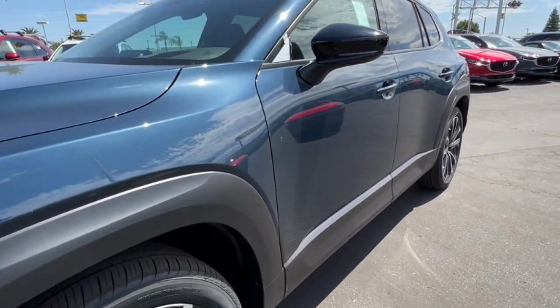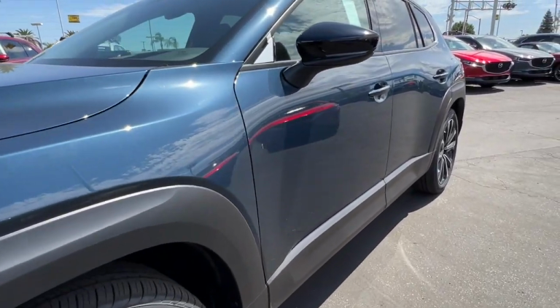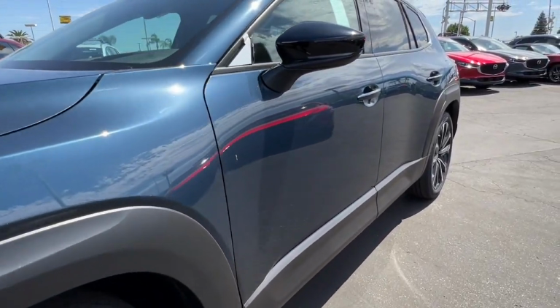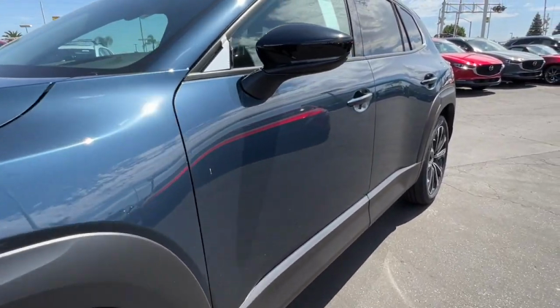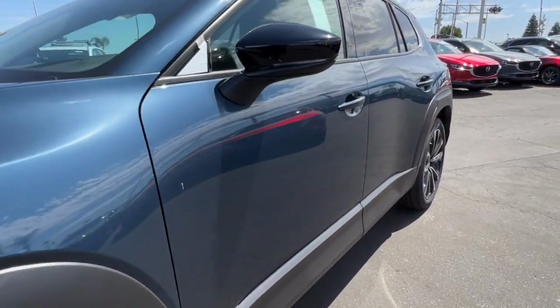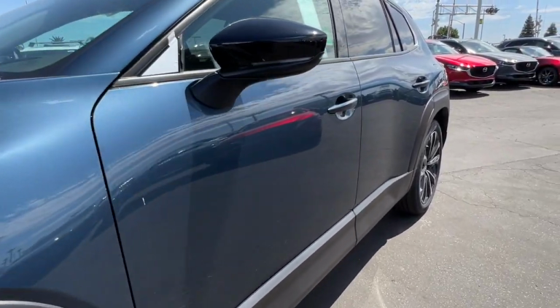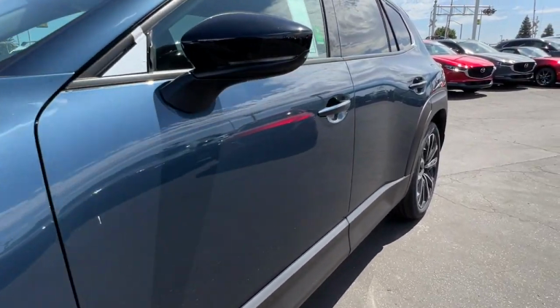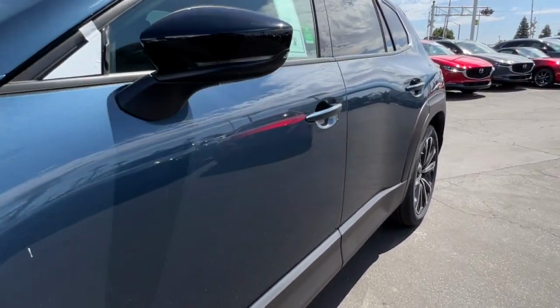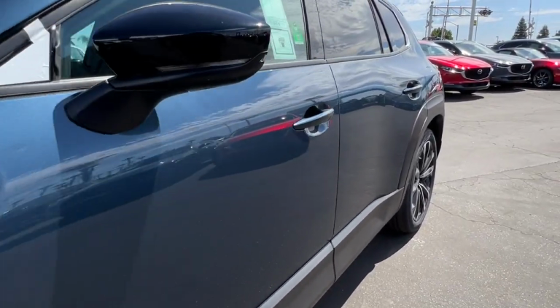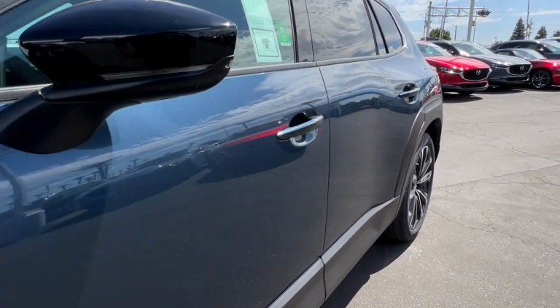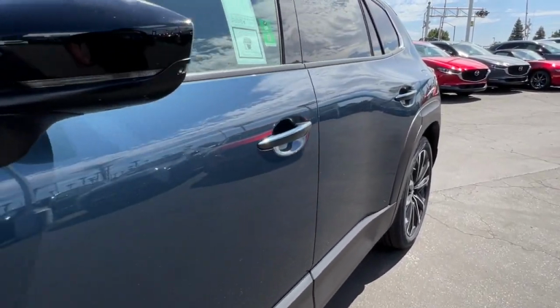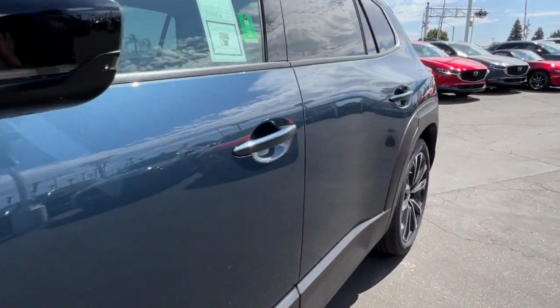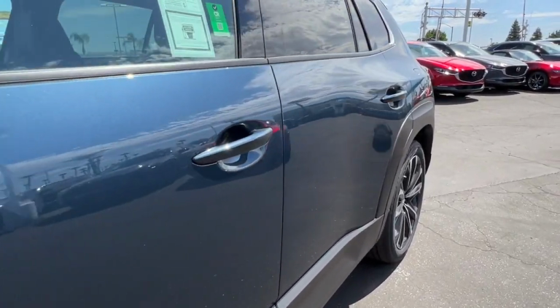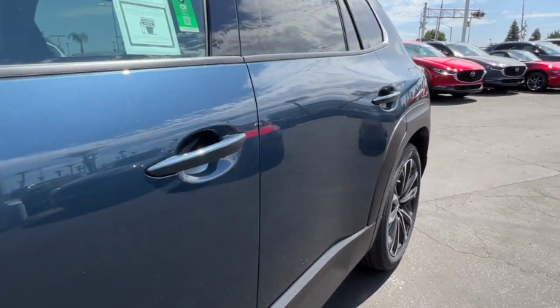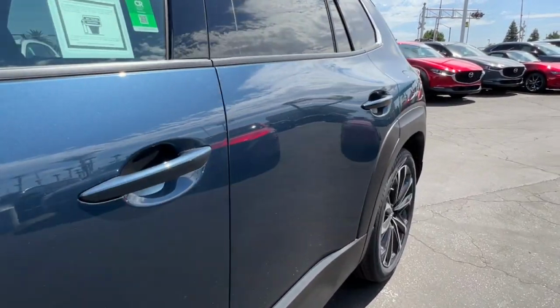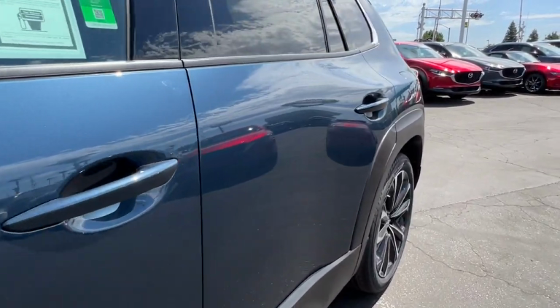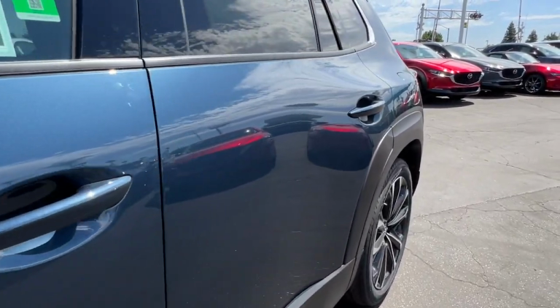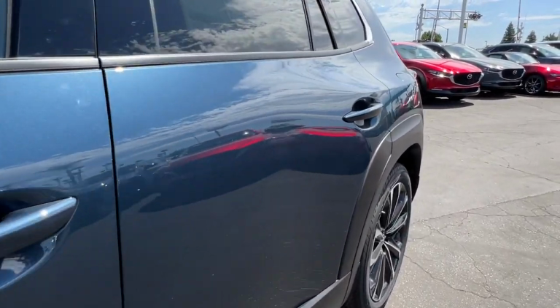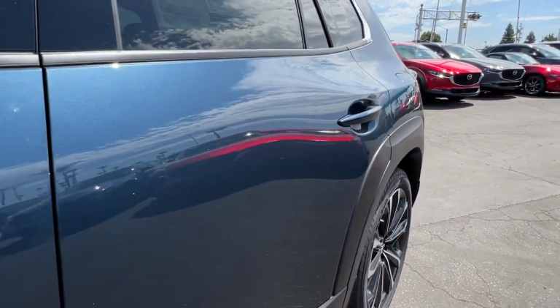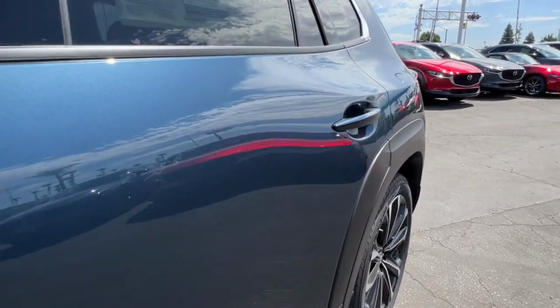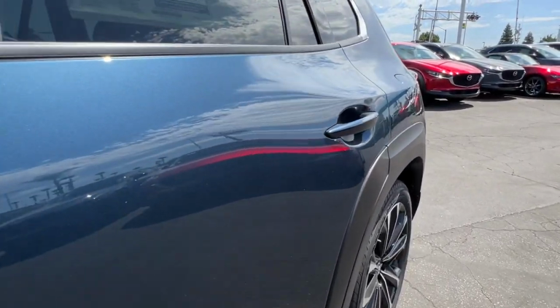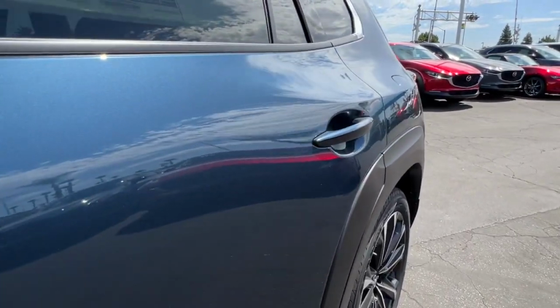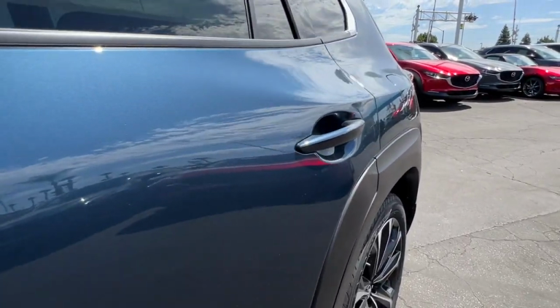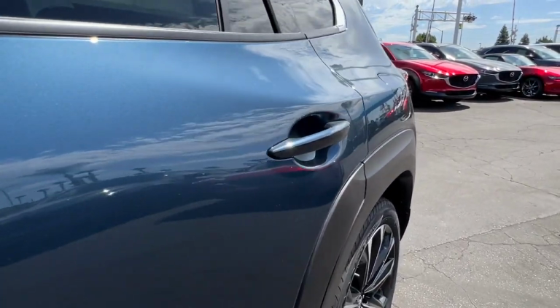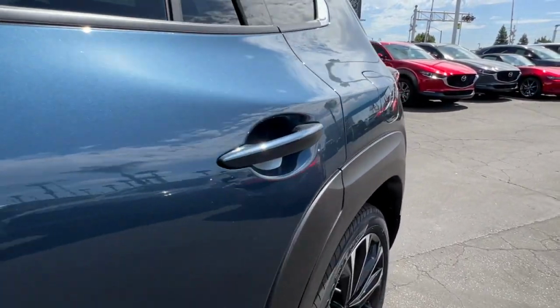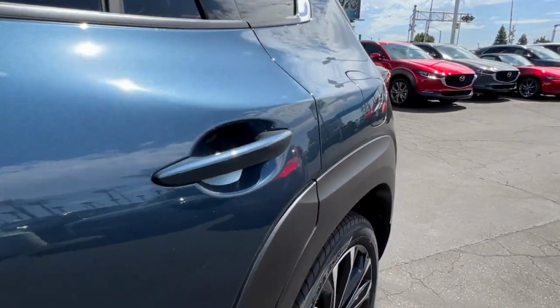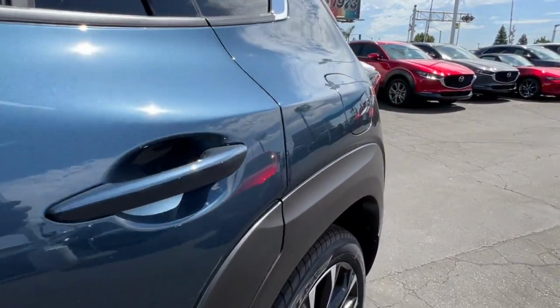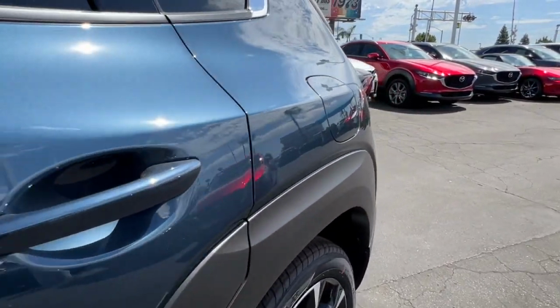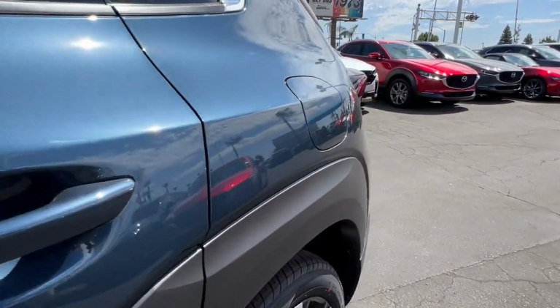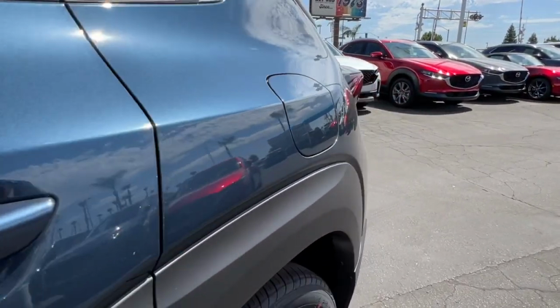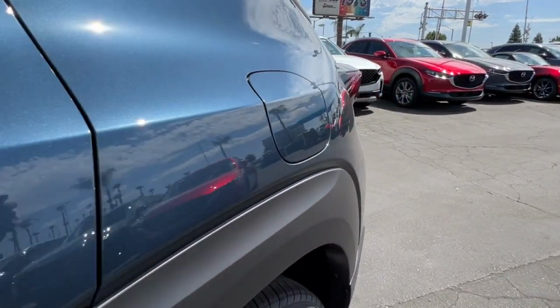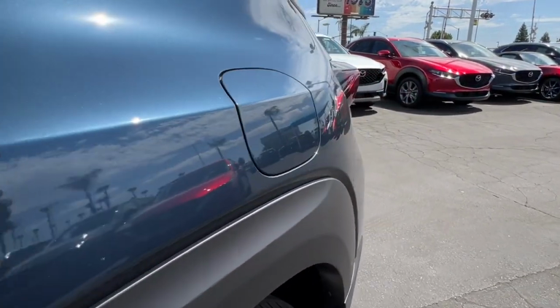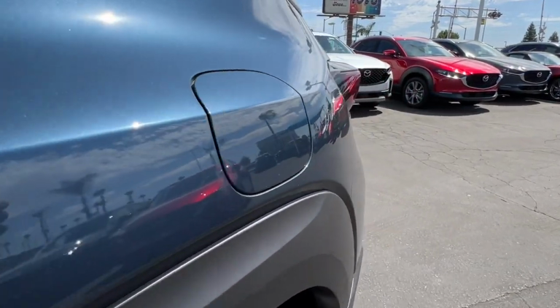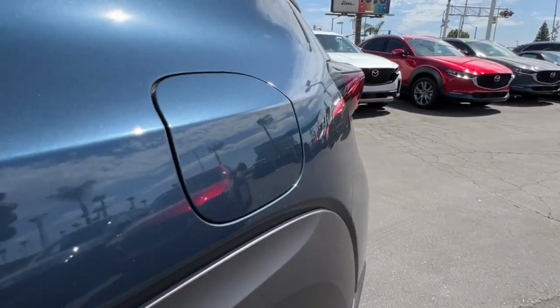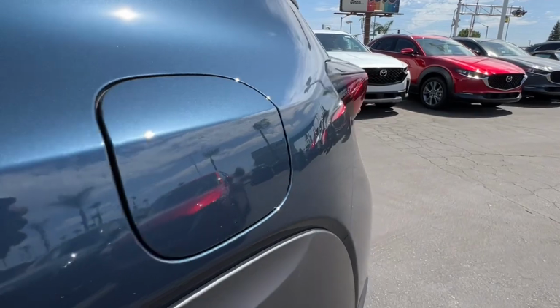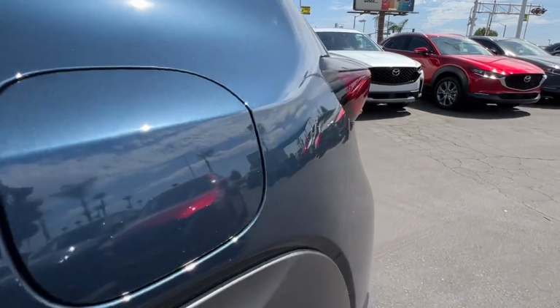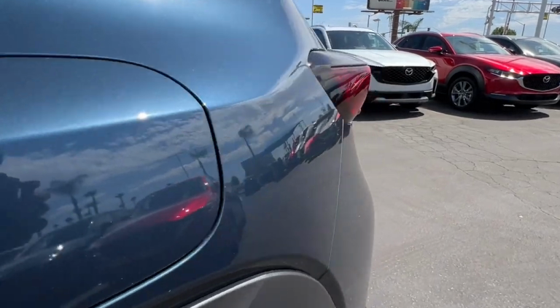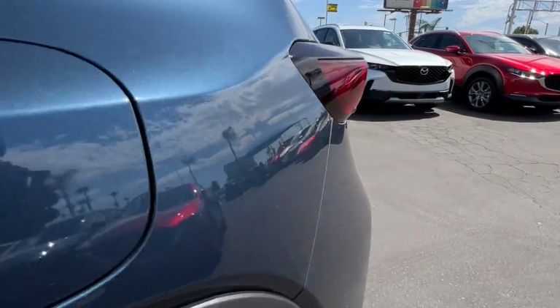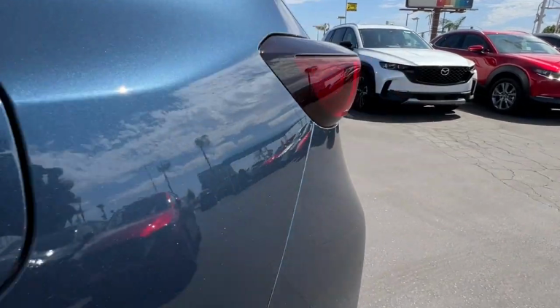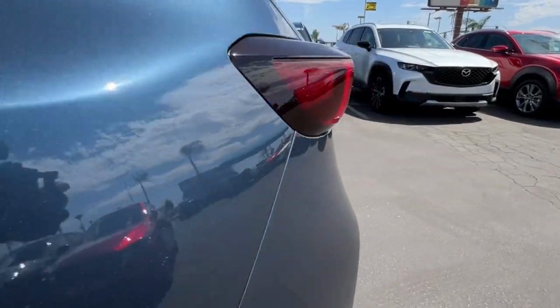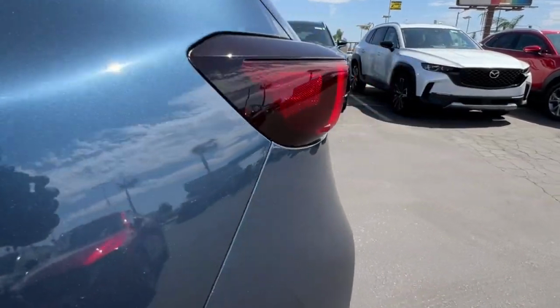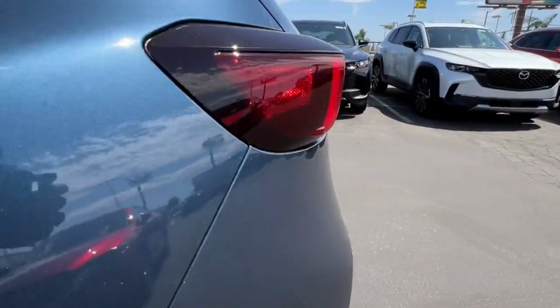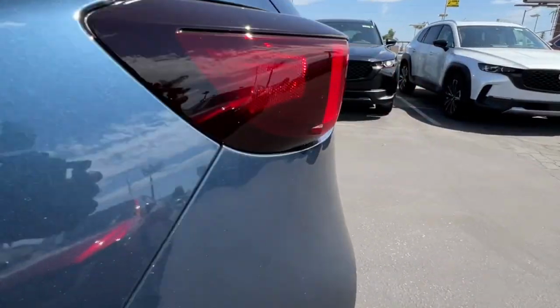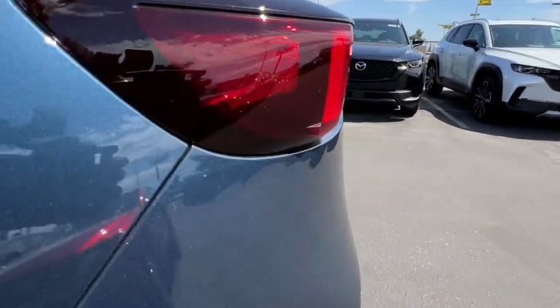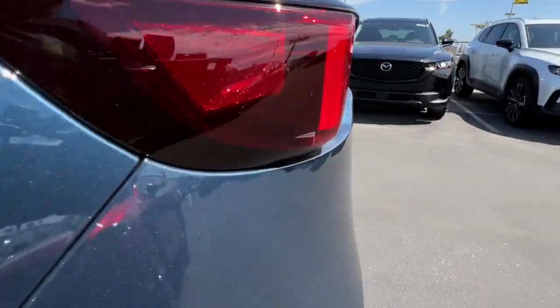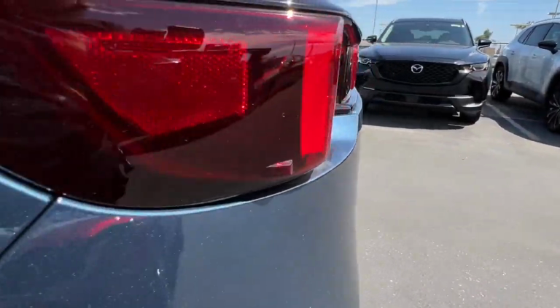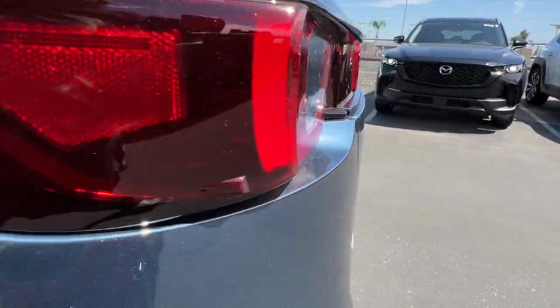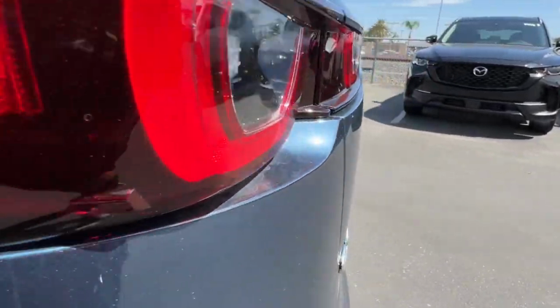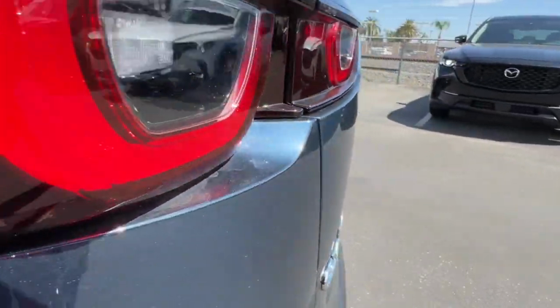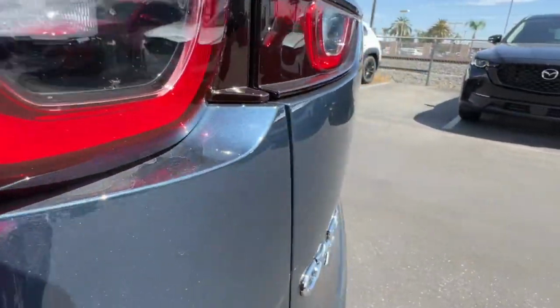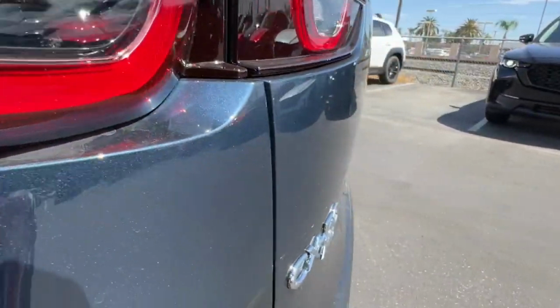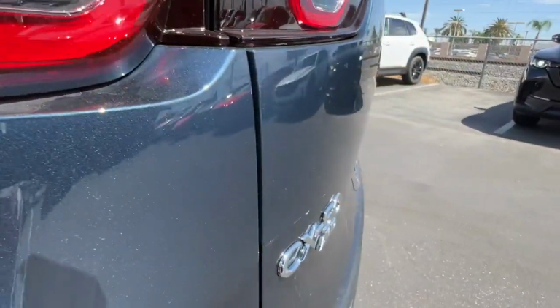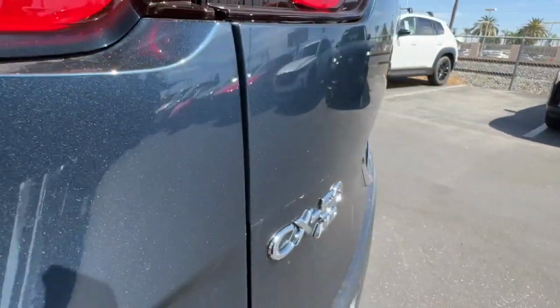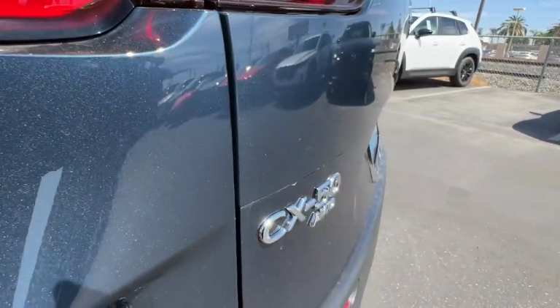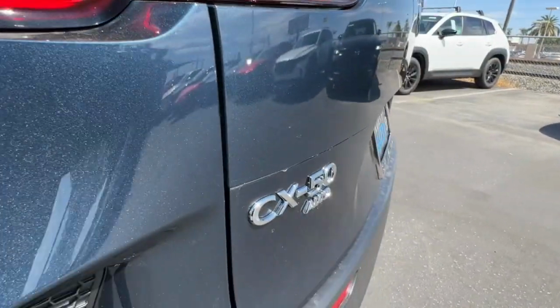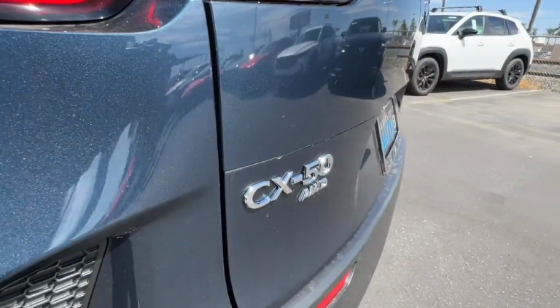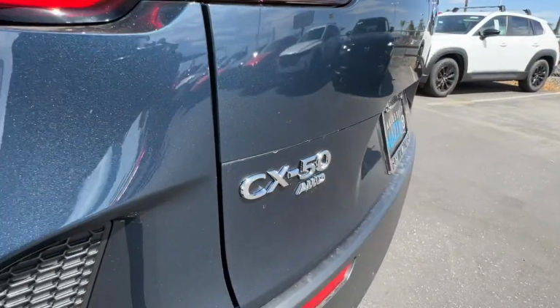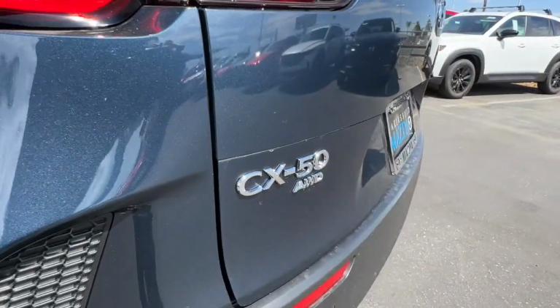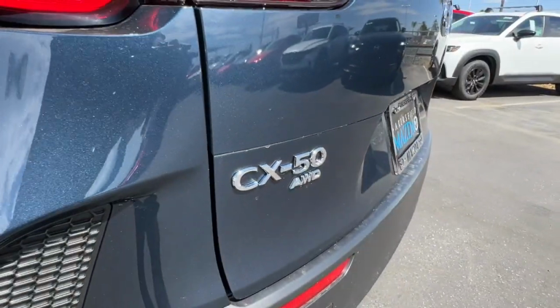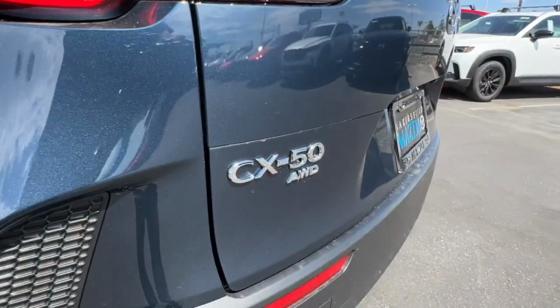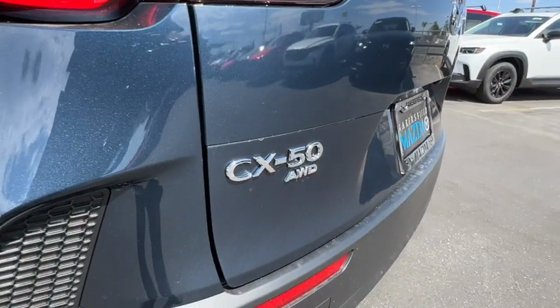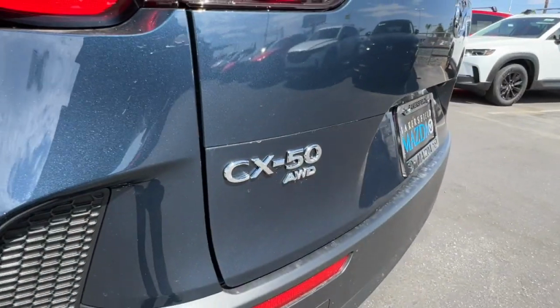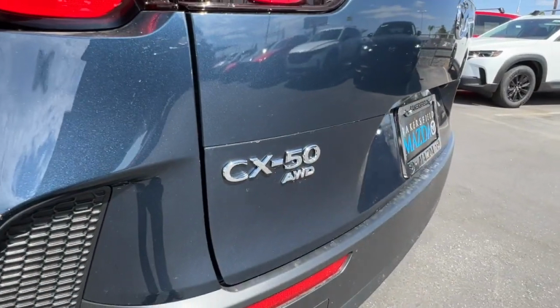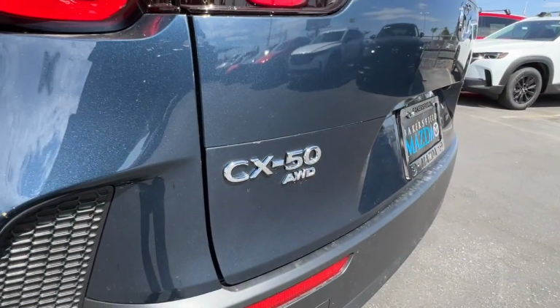Heated driver's seat, keyless entry, moonroof, heated mirrors, backup camera, satellite radio, power liftgate.